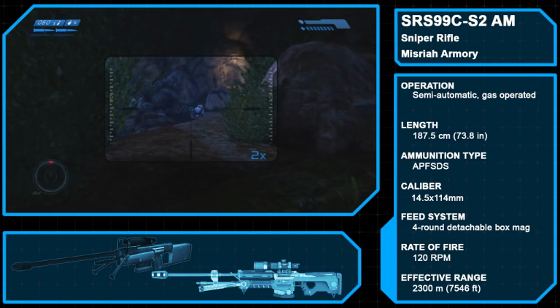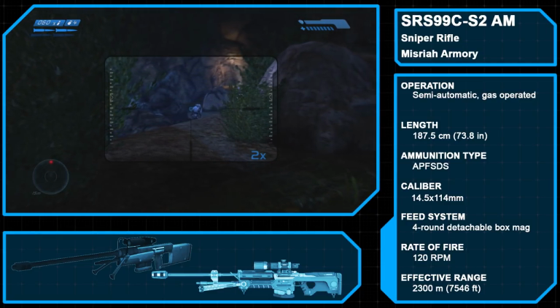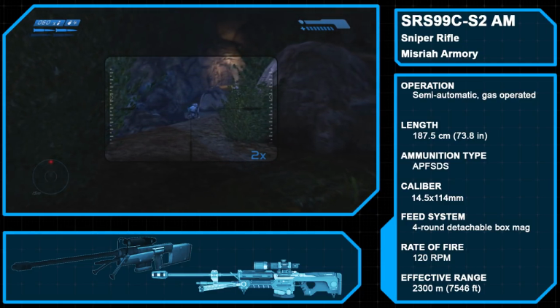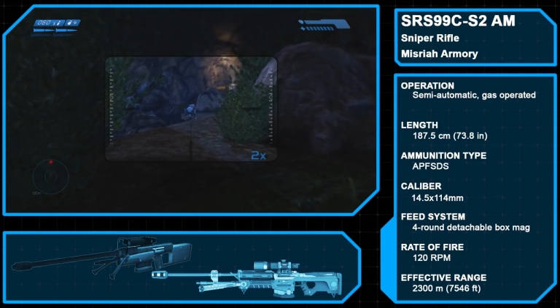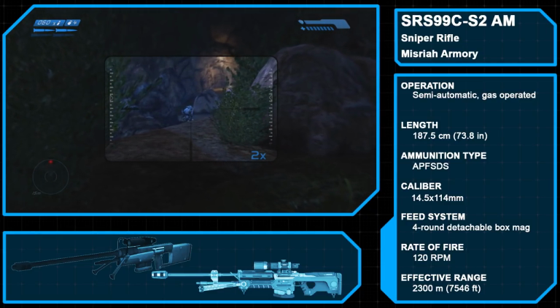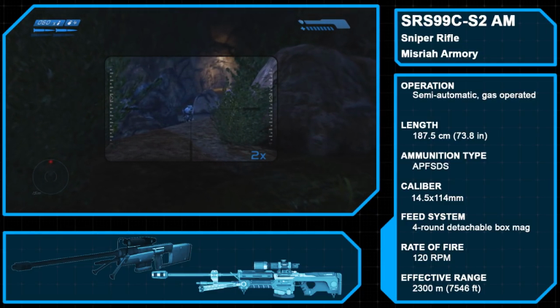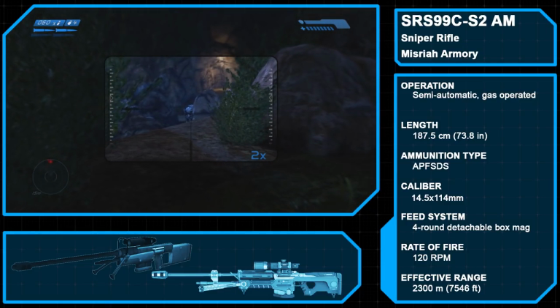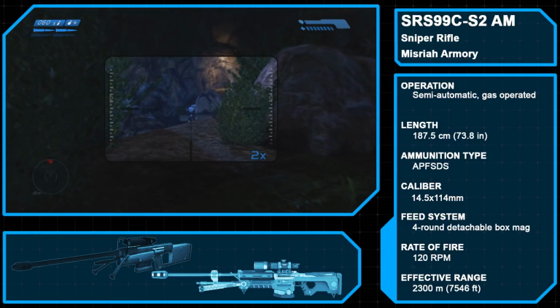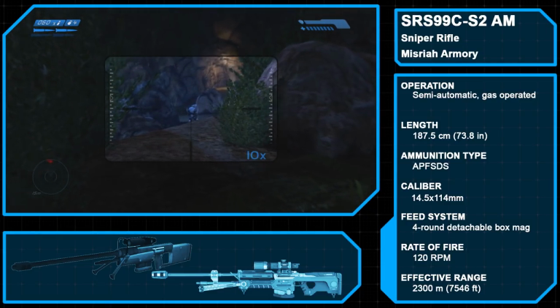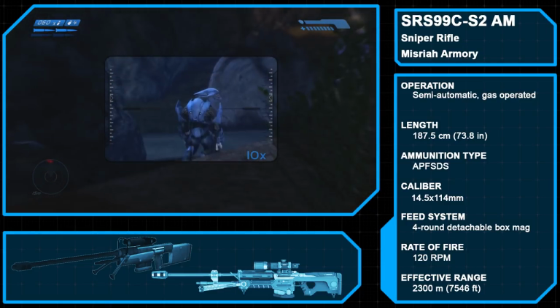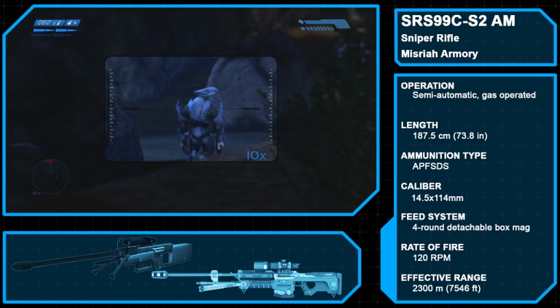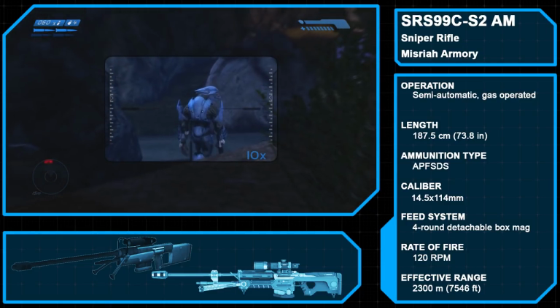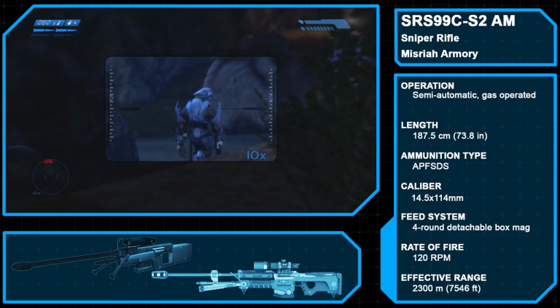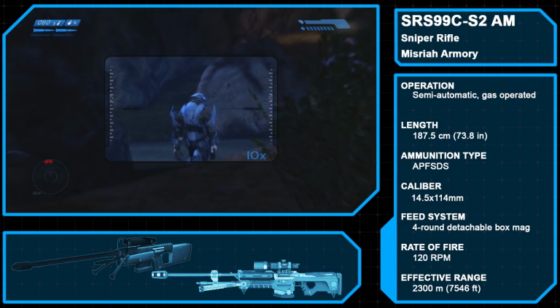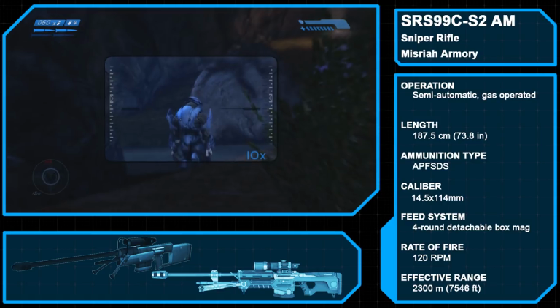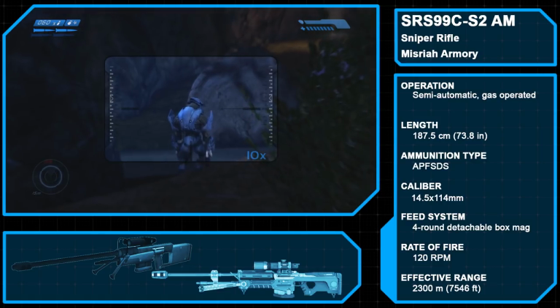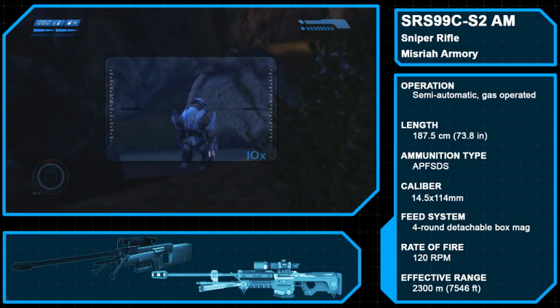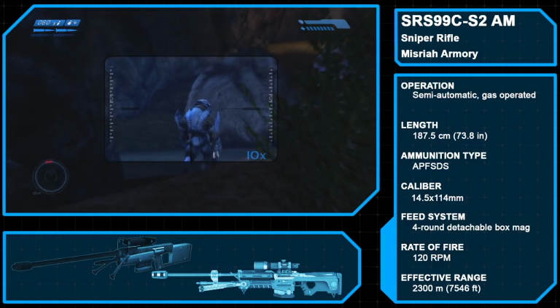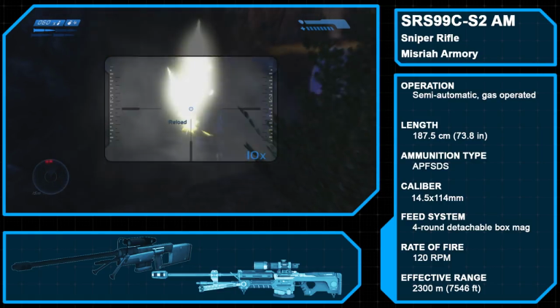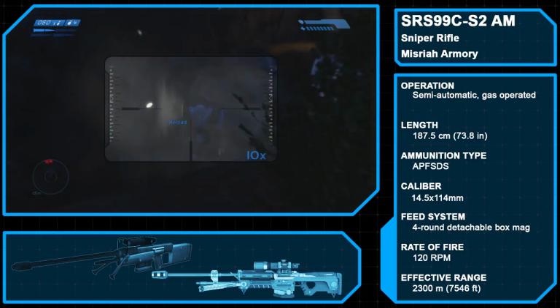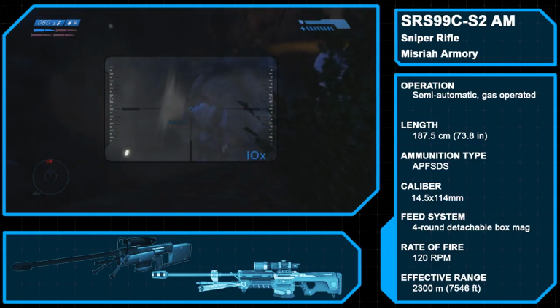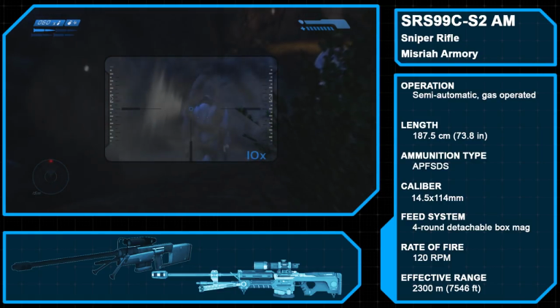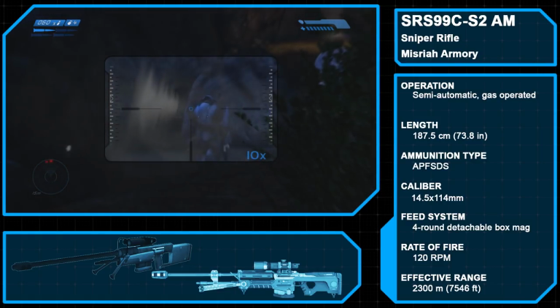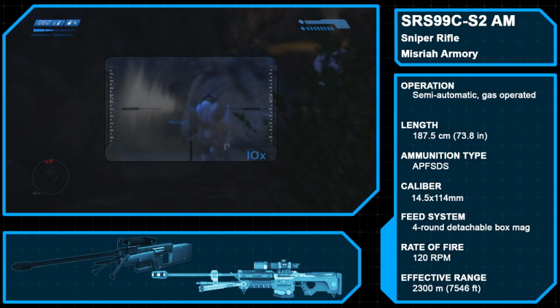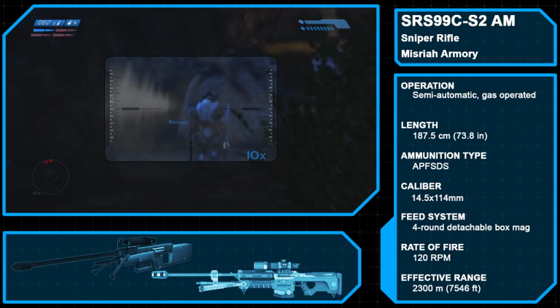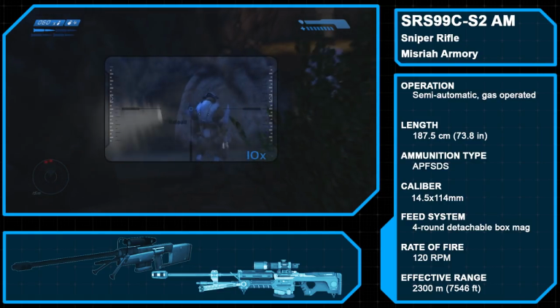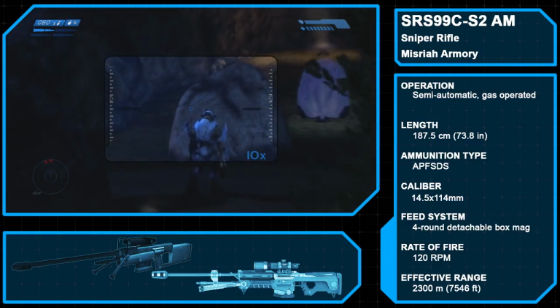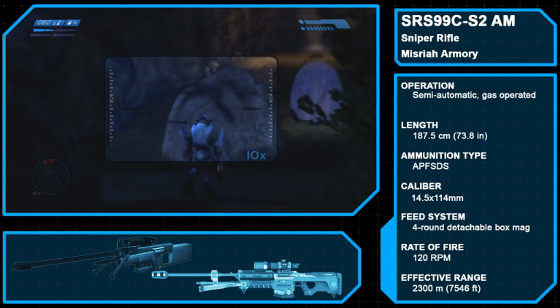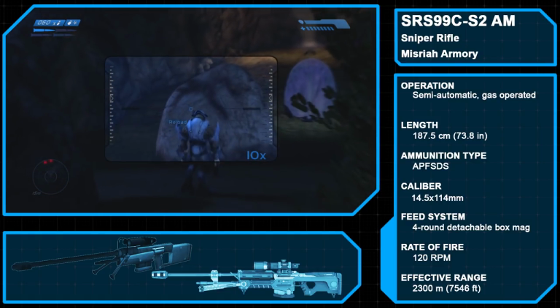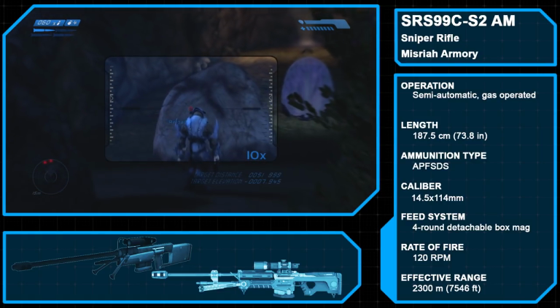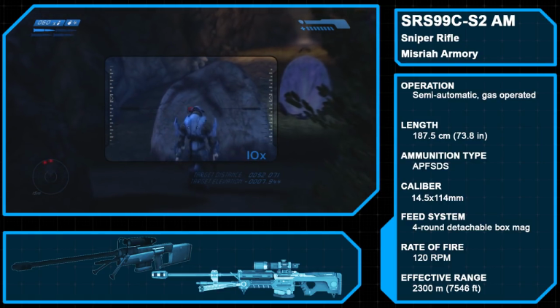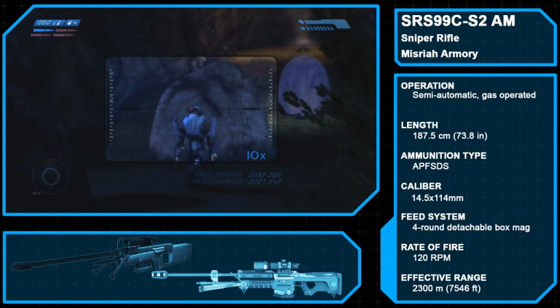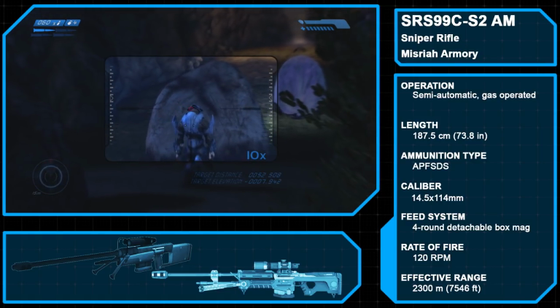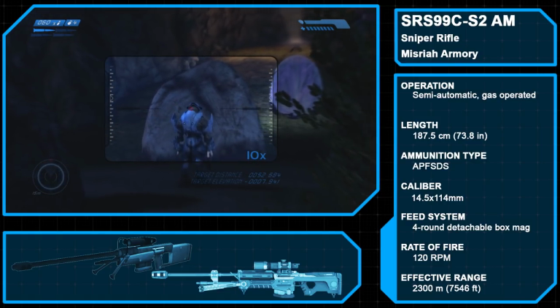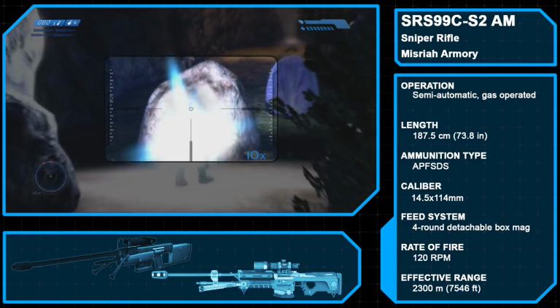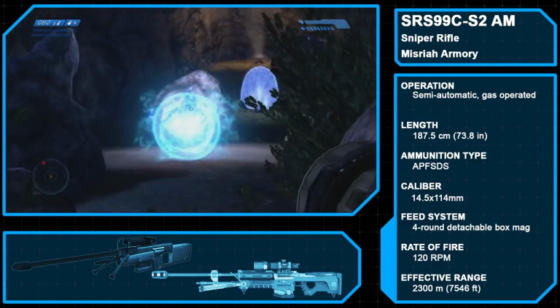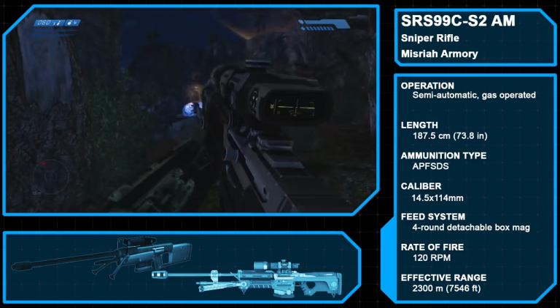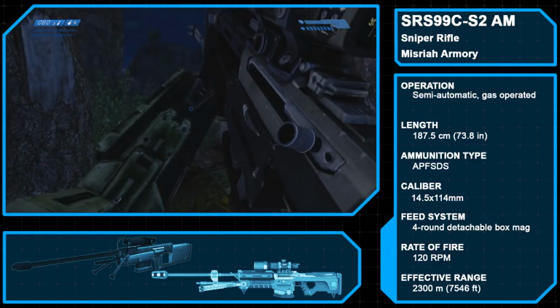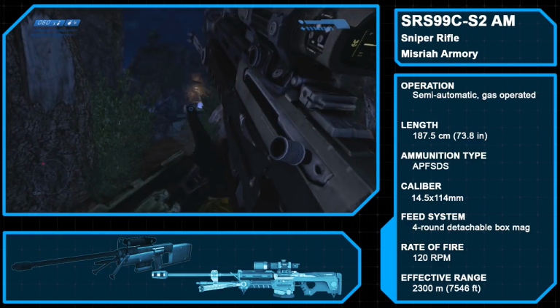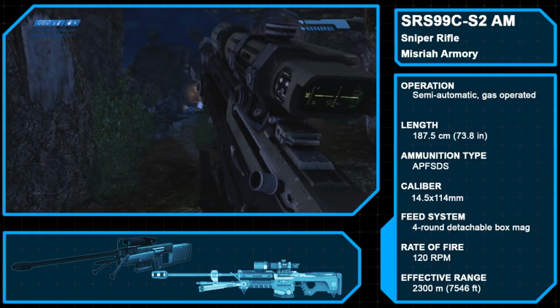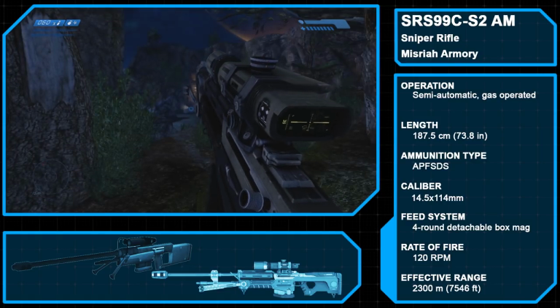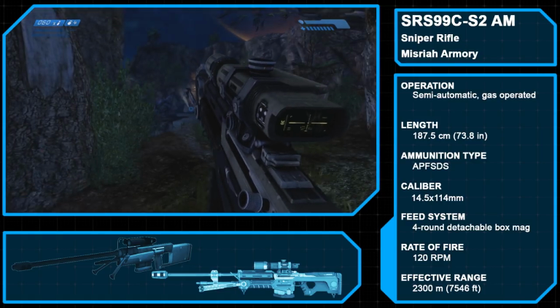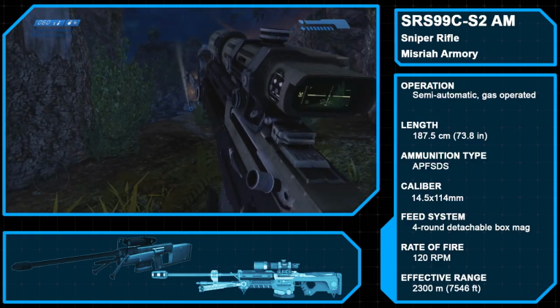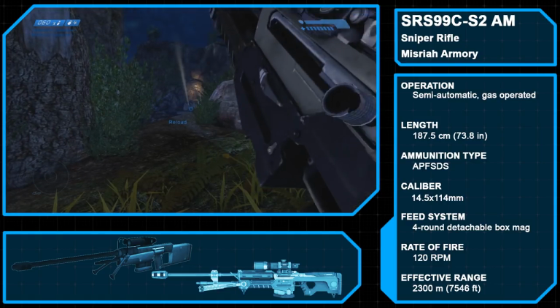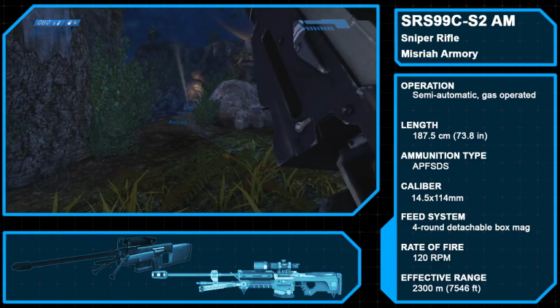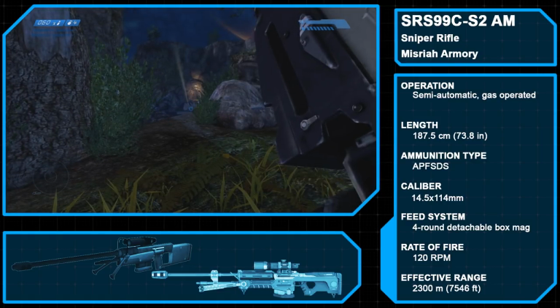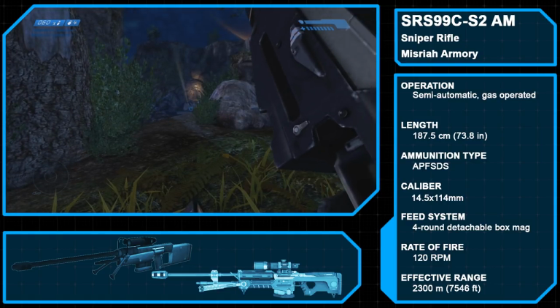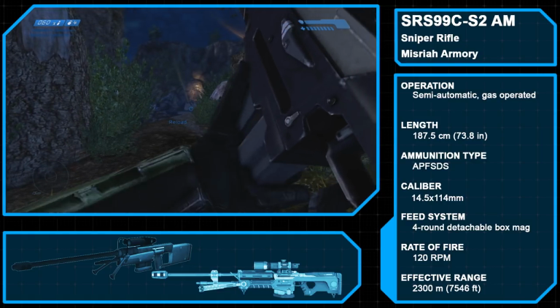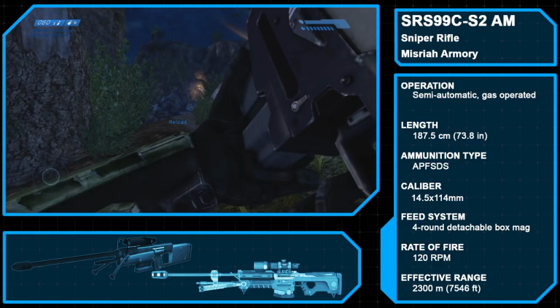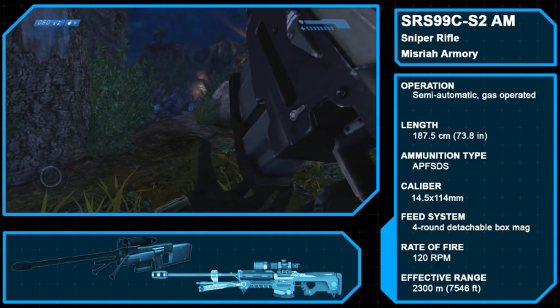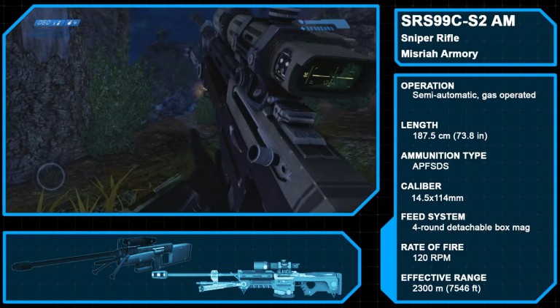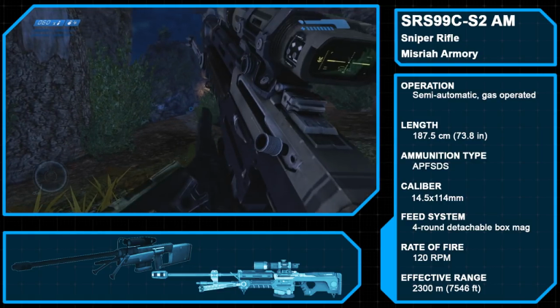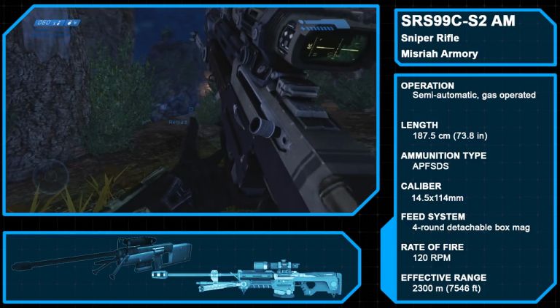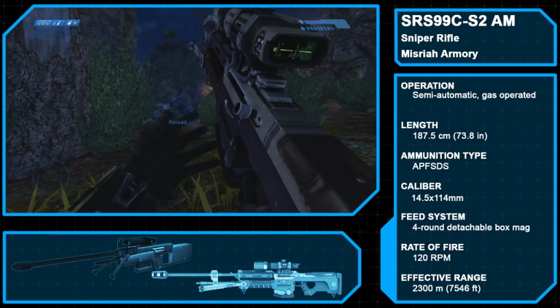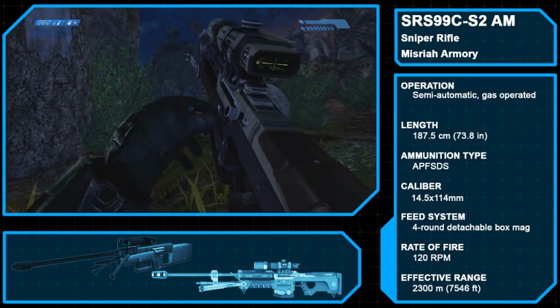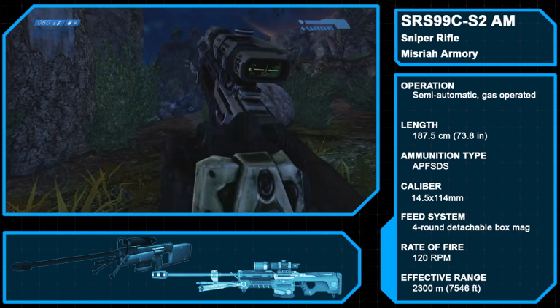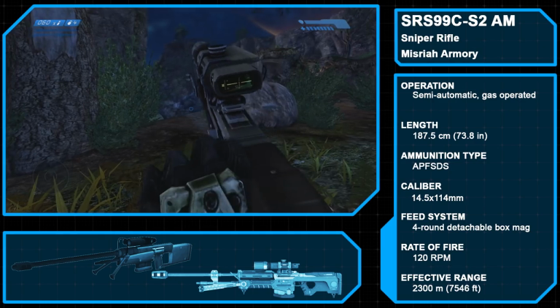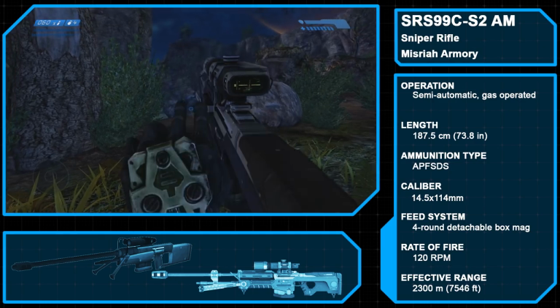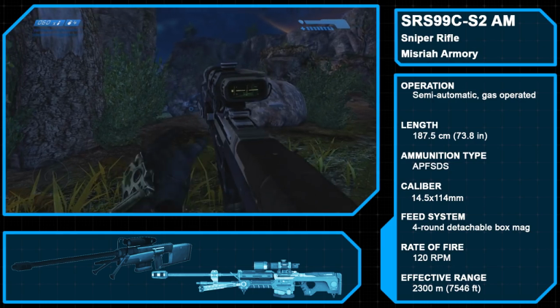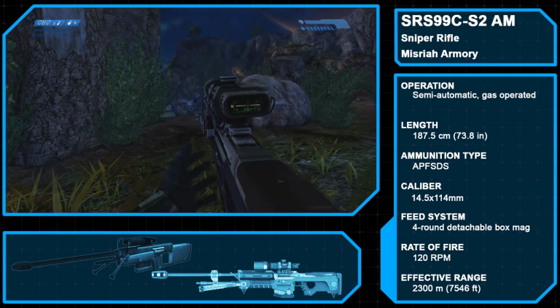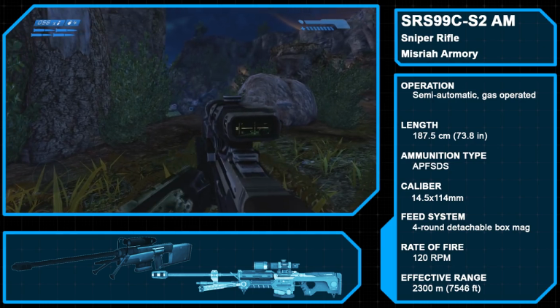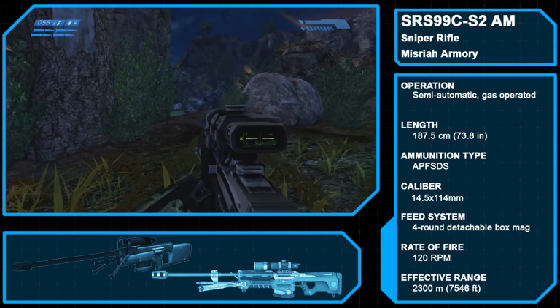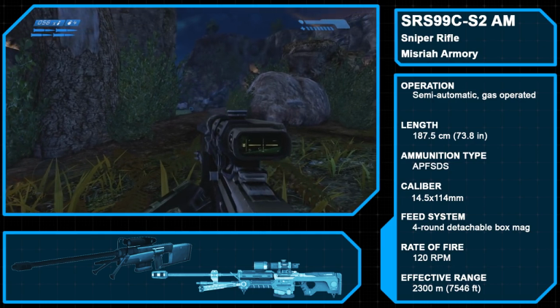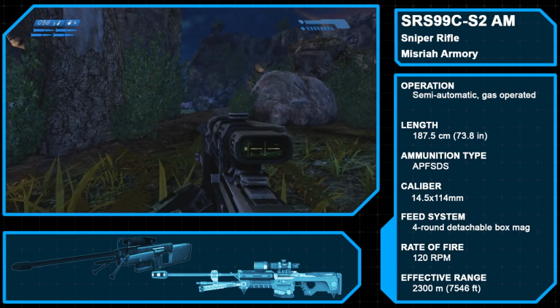The SRS-99C features night vision and a variable SmartLink scope capable of magnification of up to 10x optical zoom.